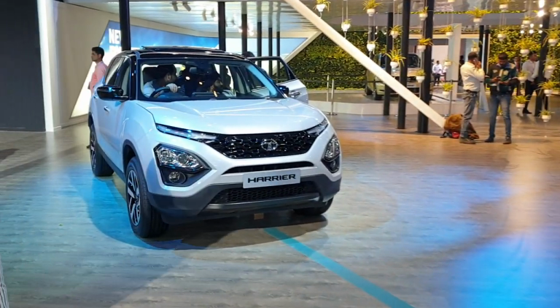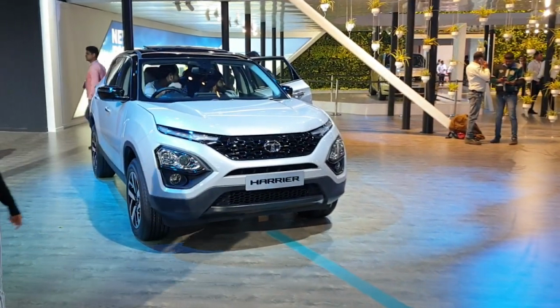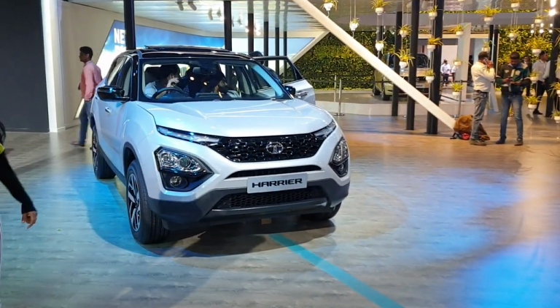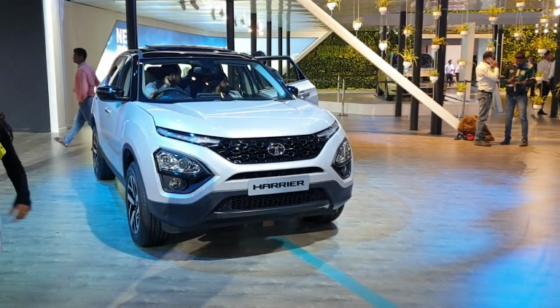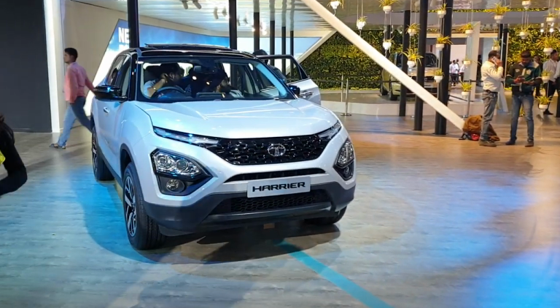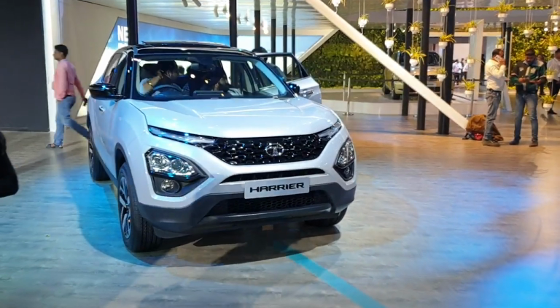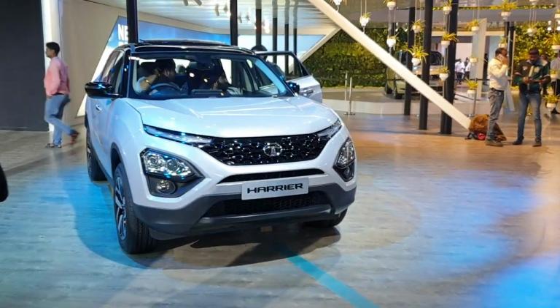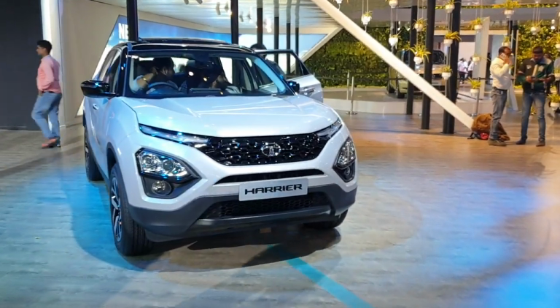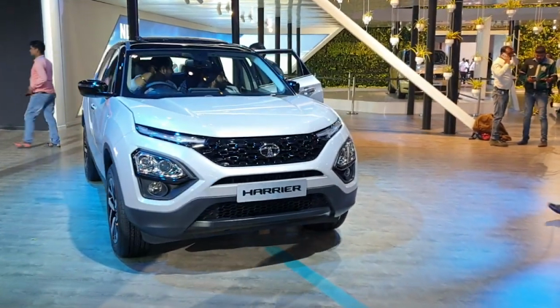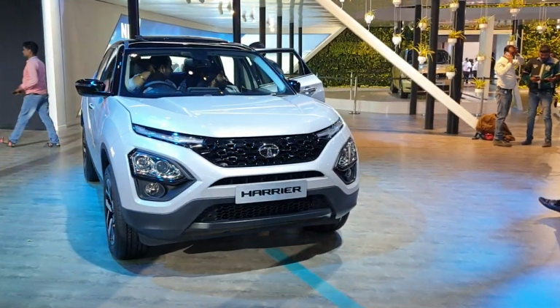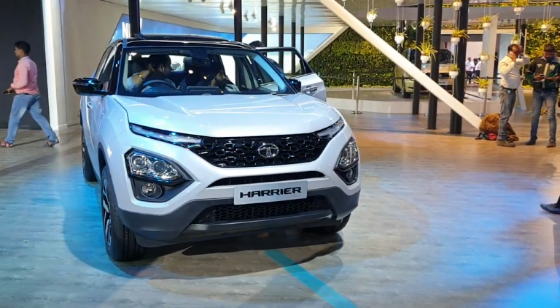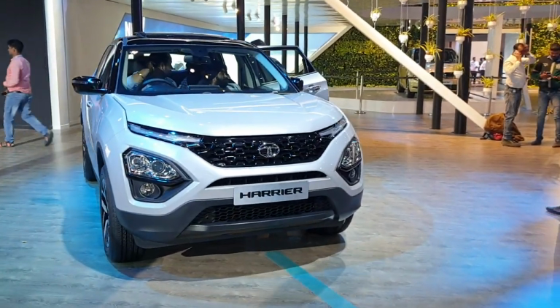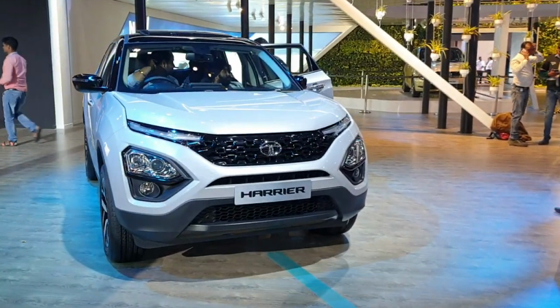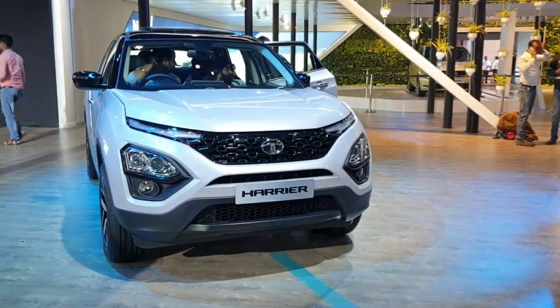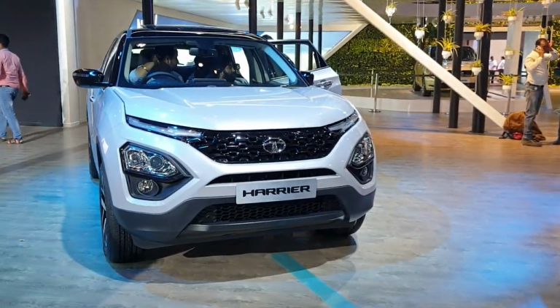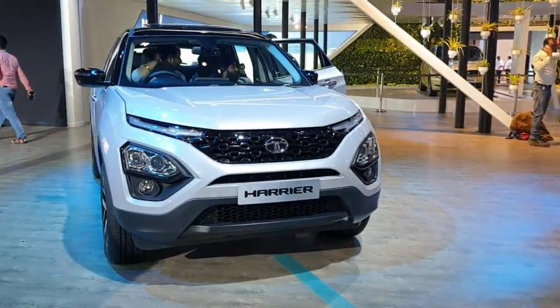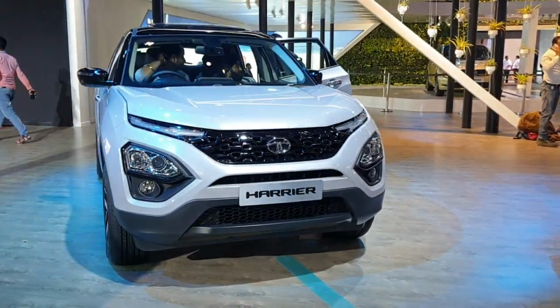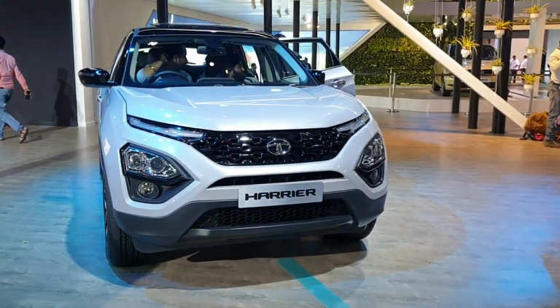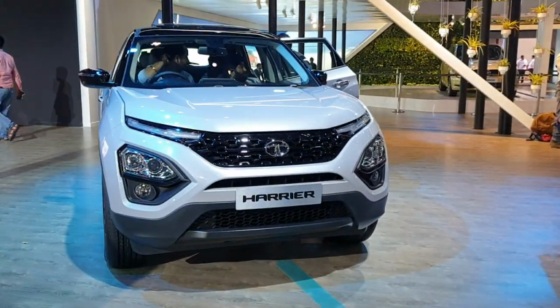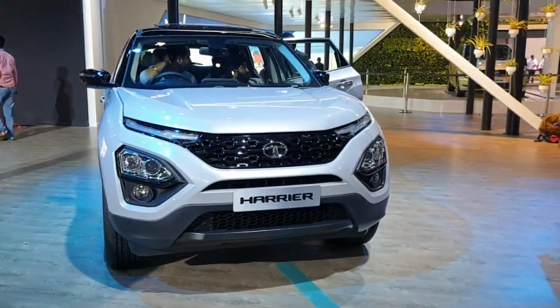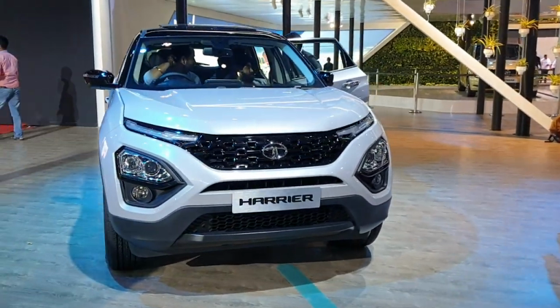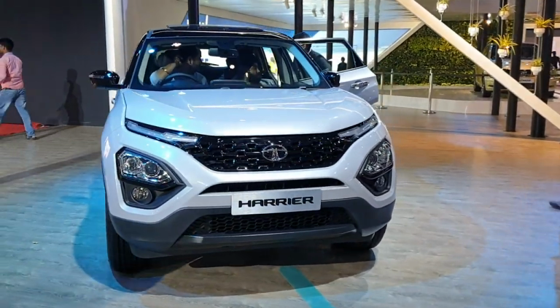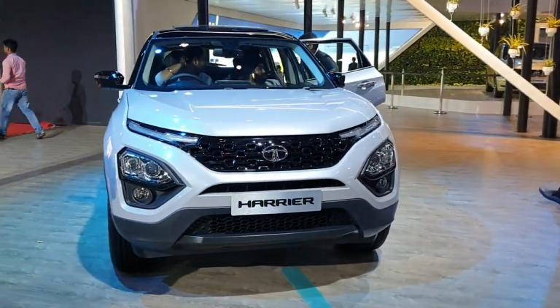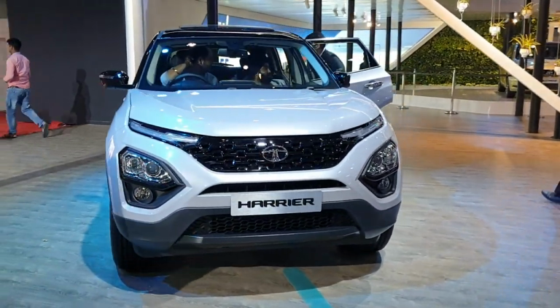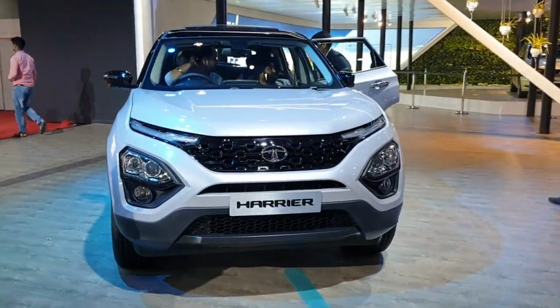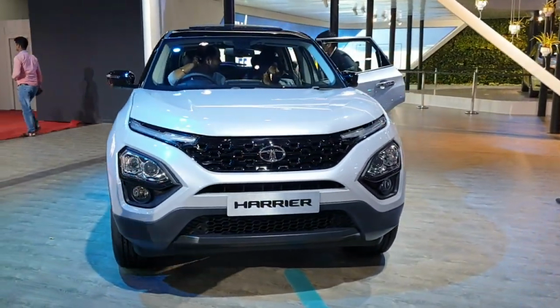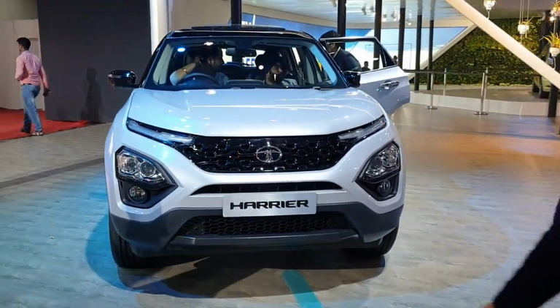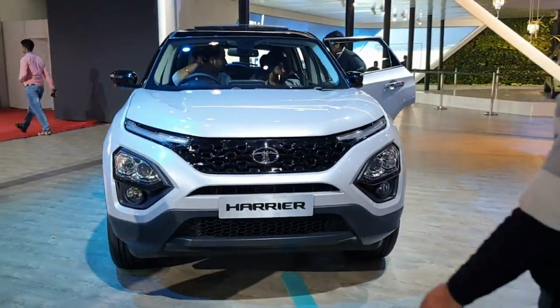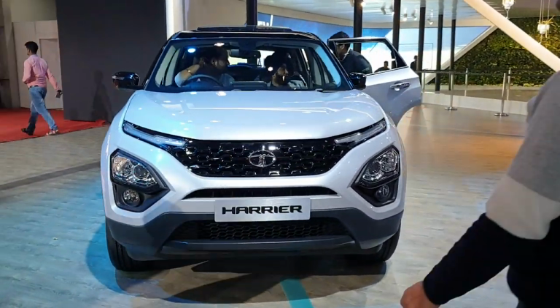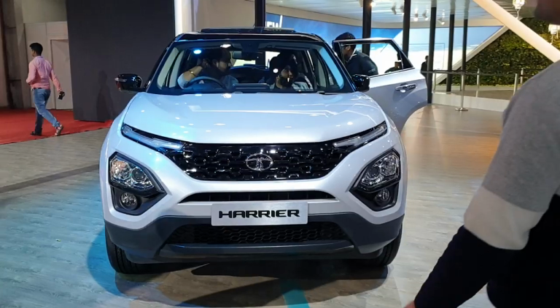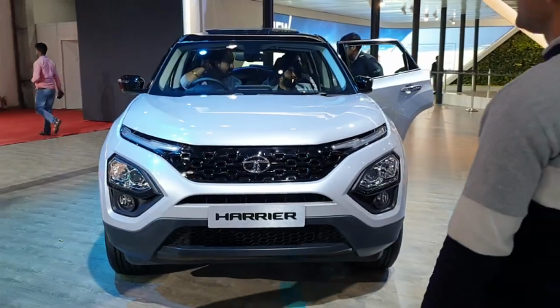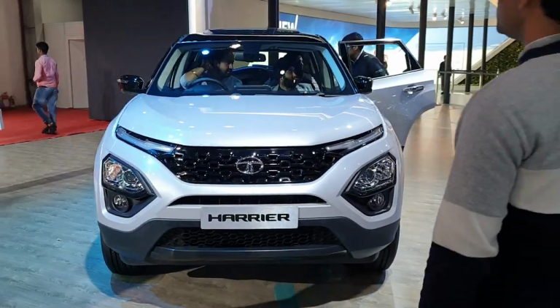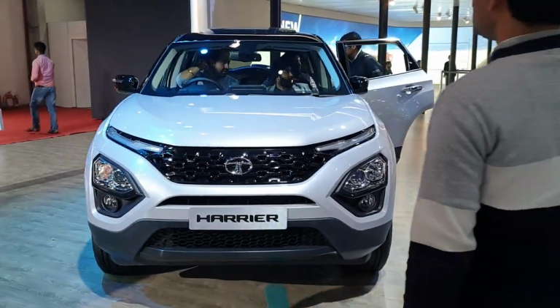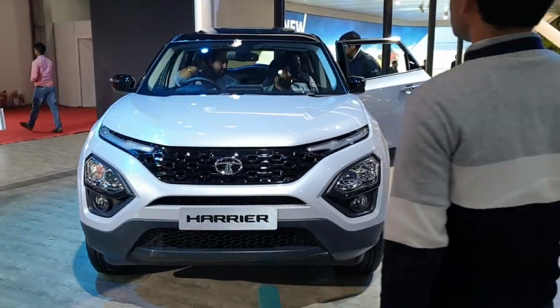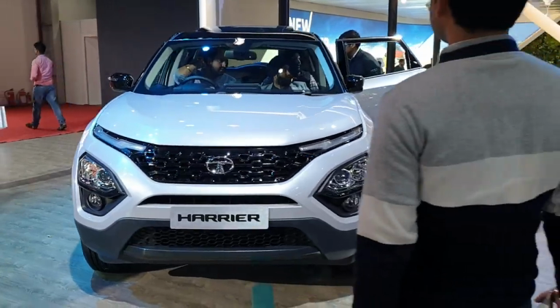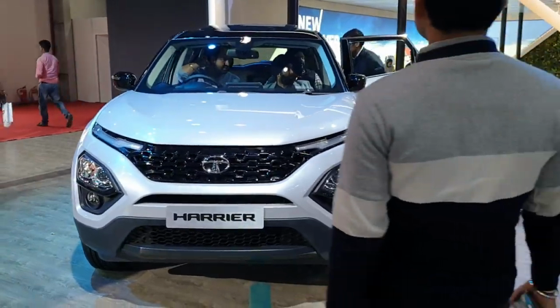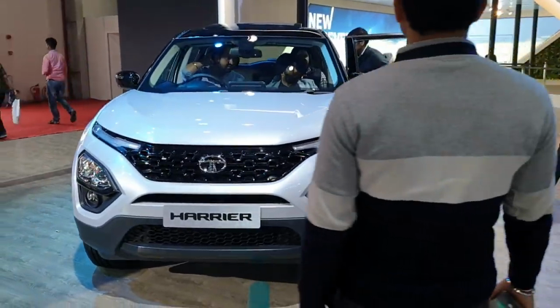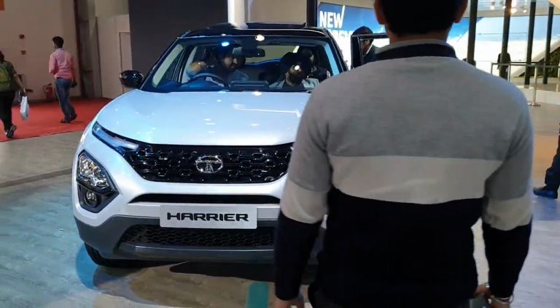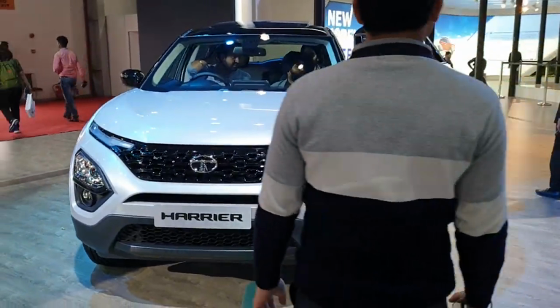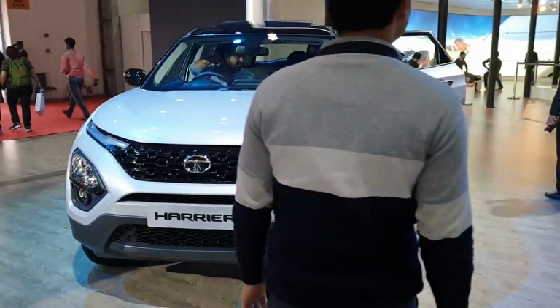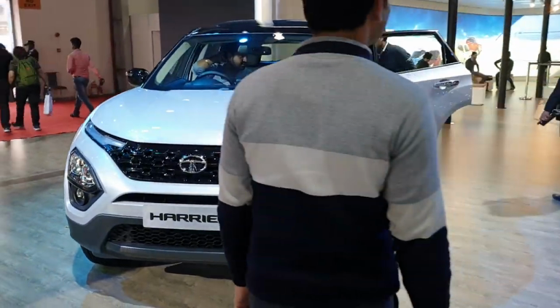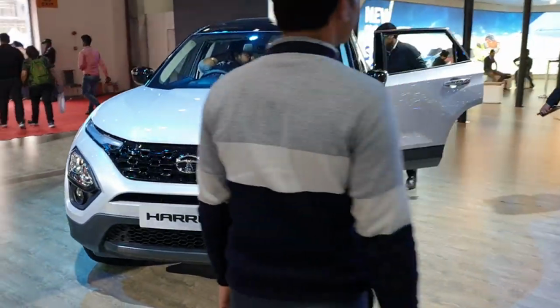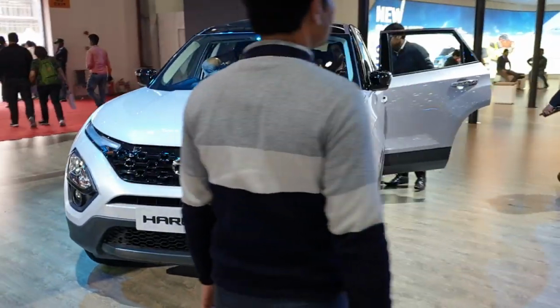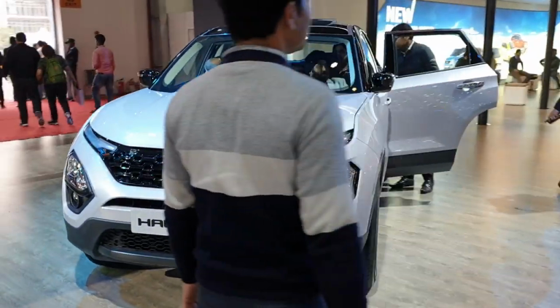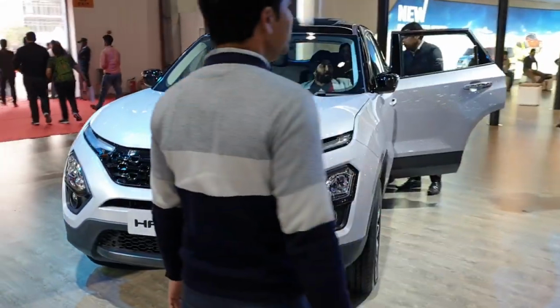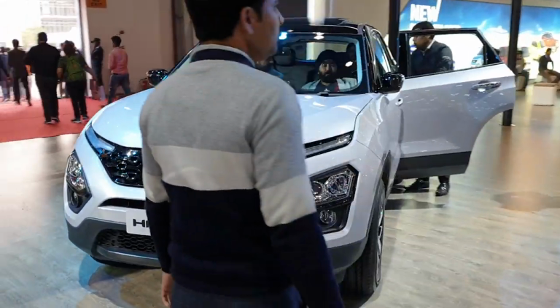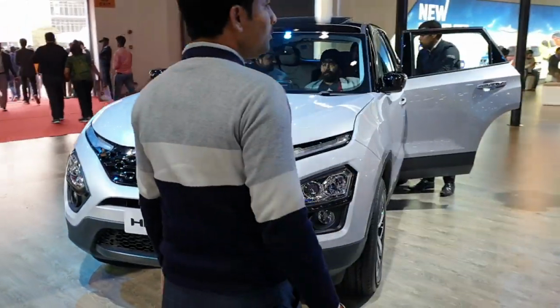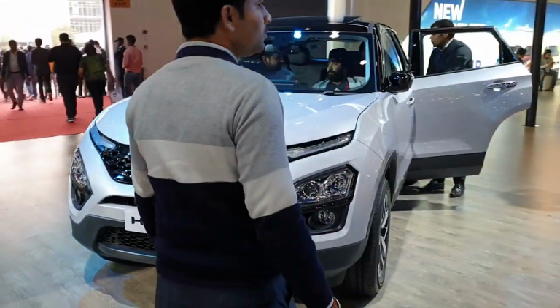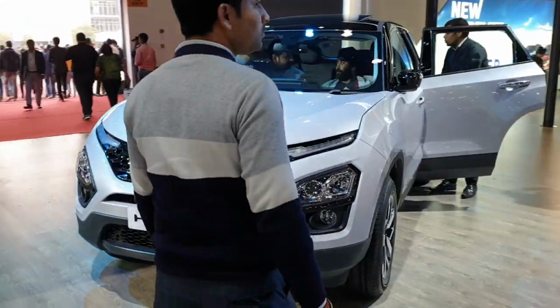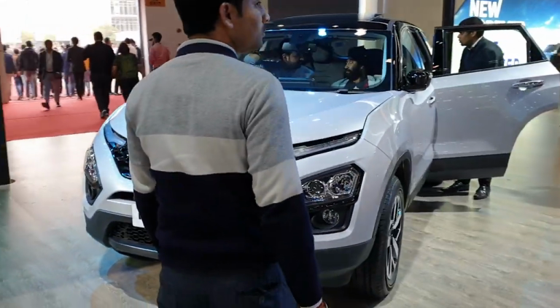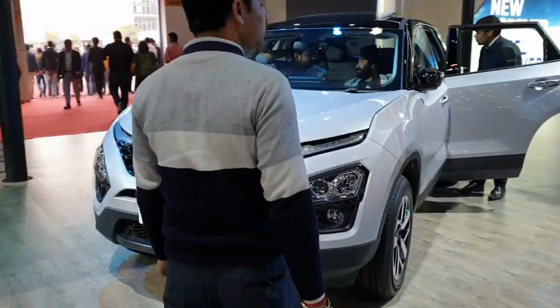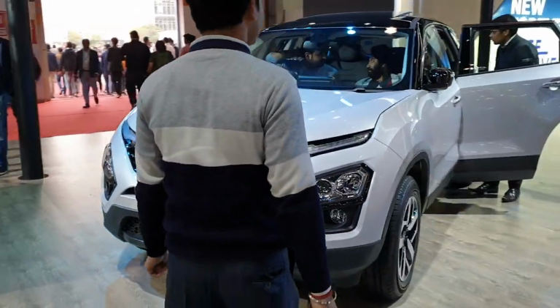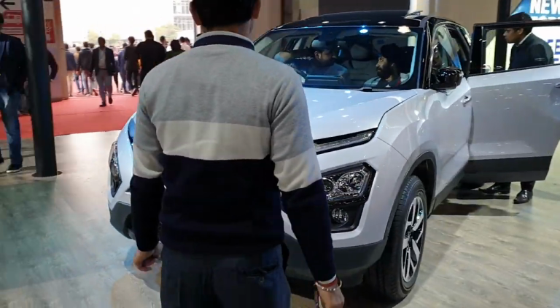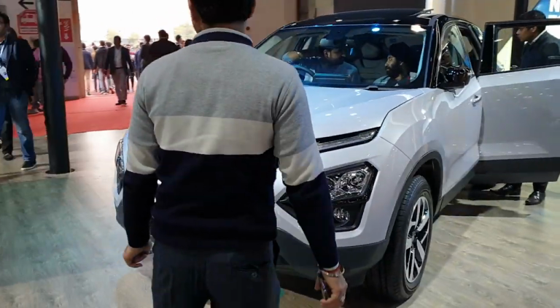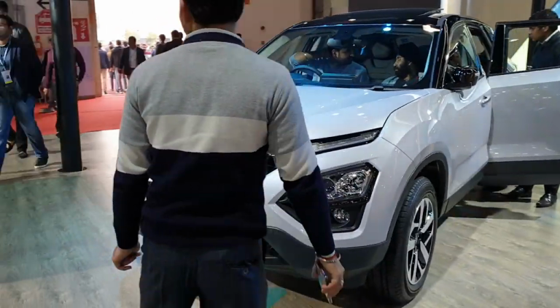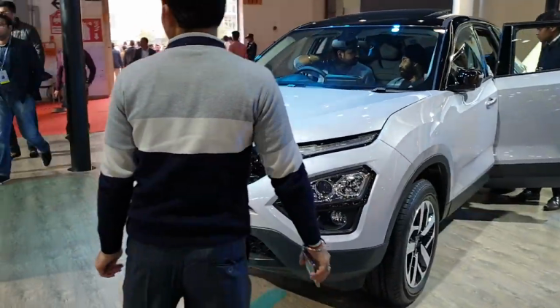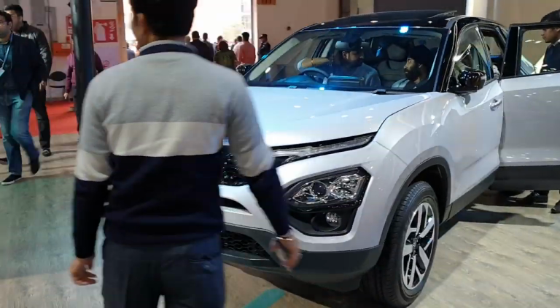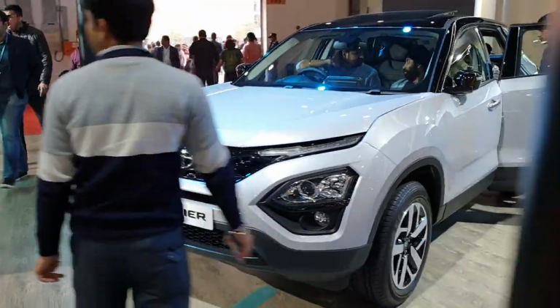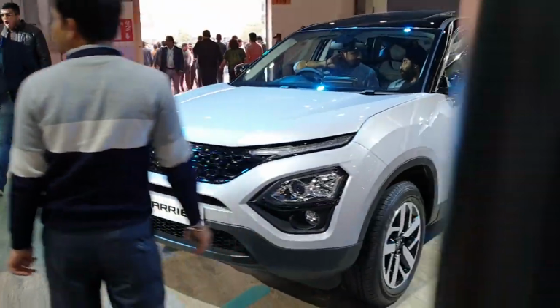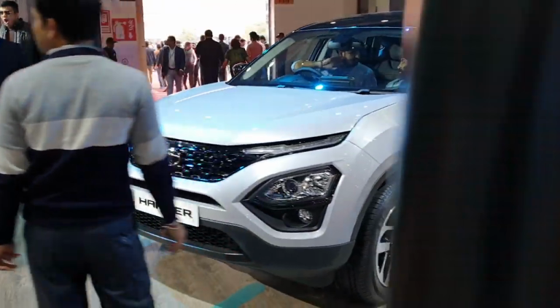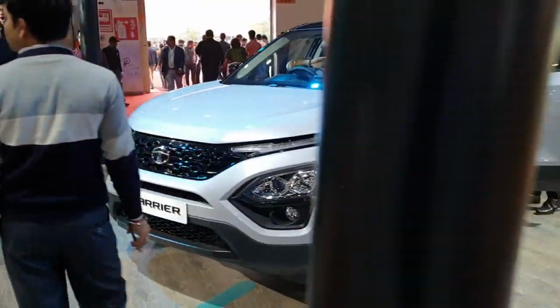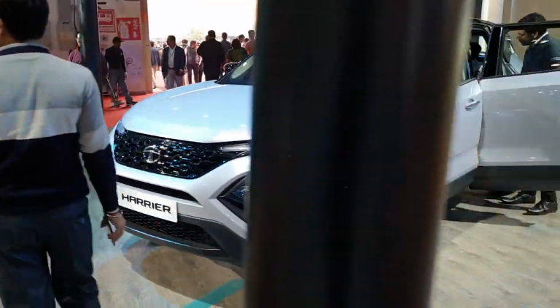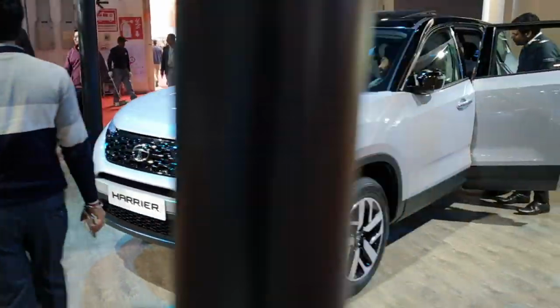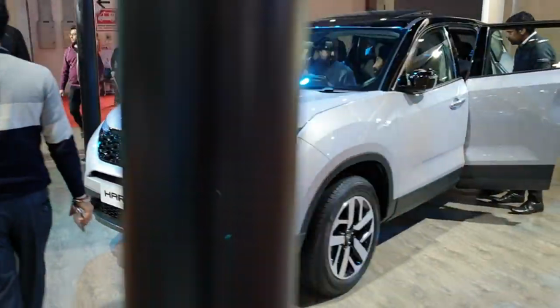First we have the Tata Harrier Automatic that was launched yesterday. I have made a walk-around video of that.